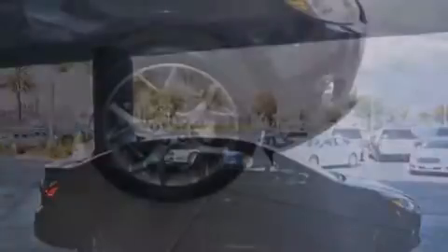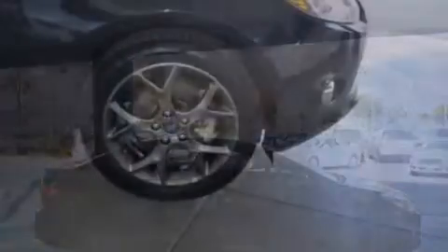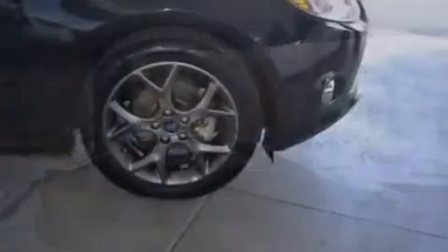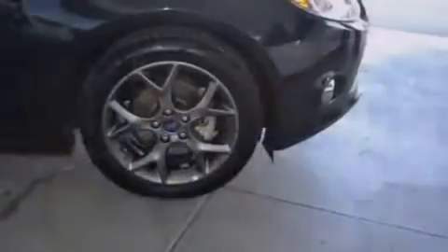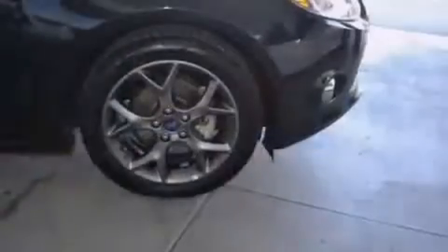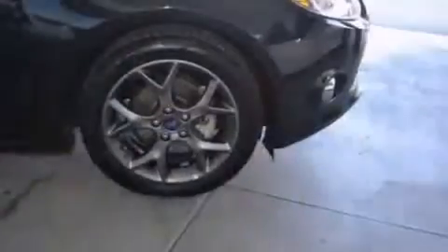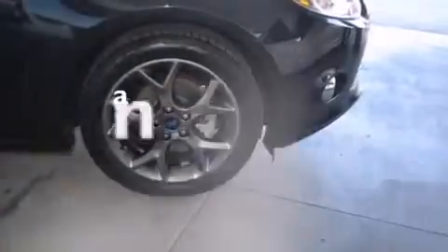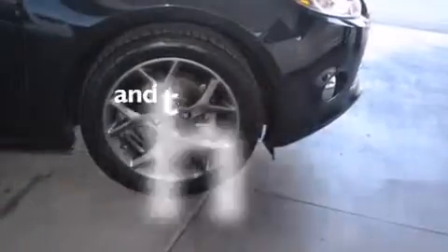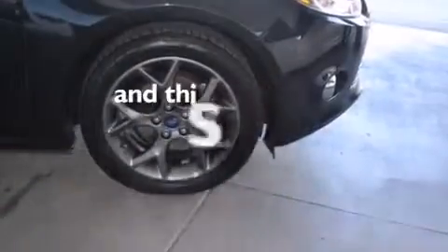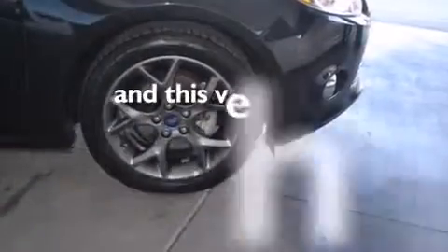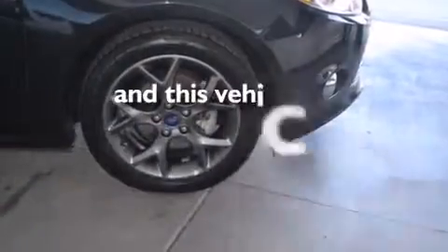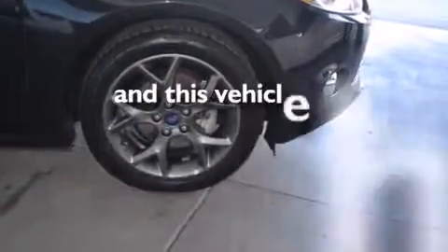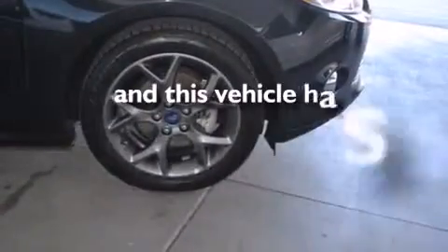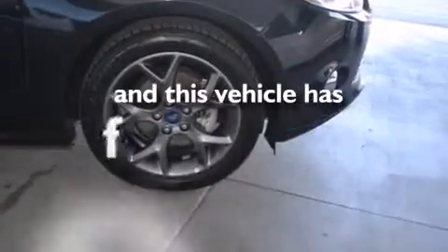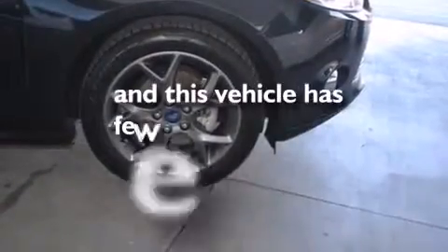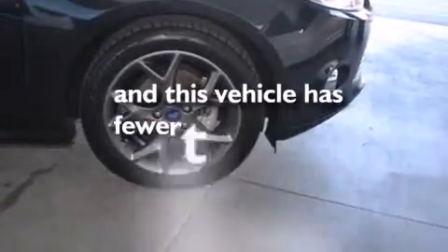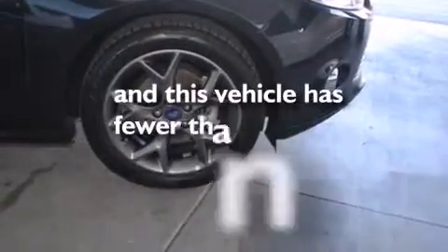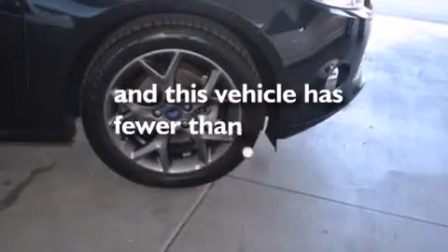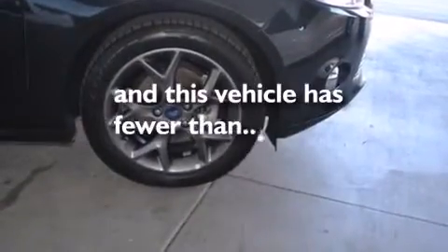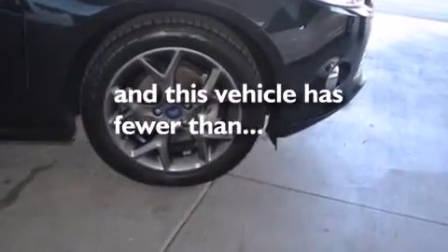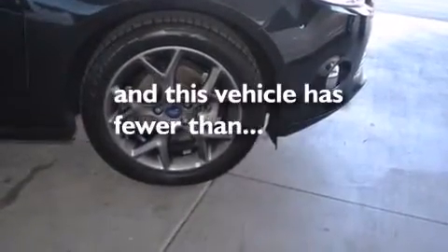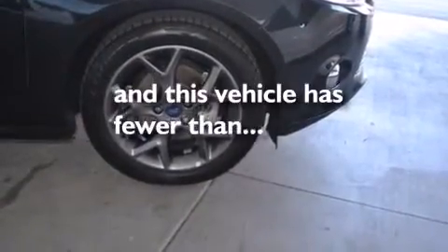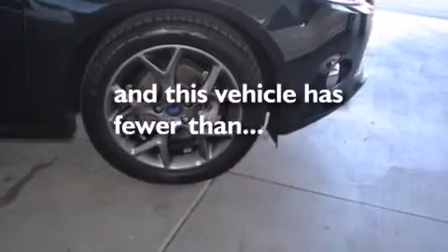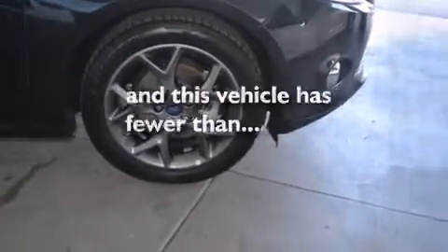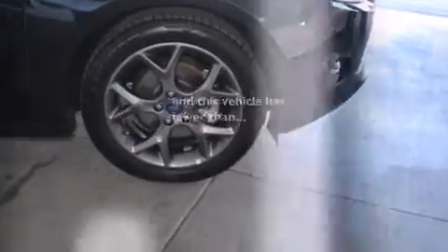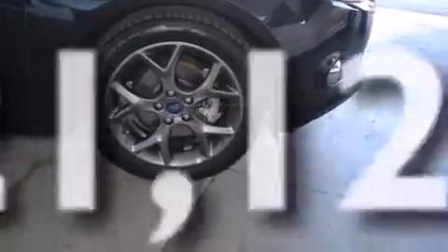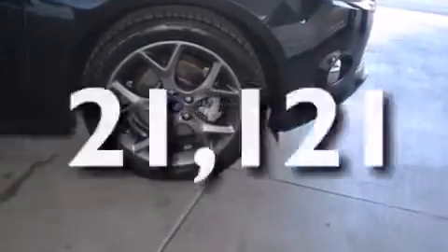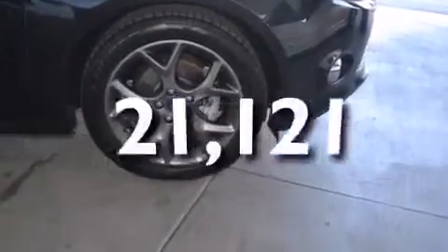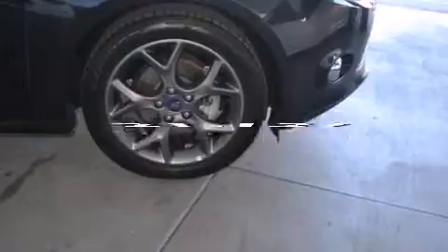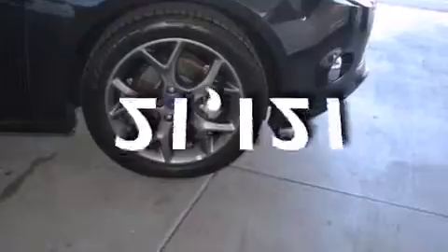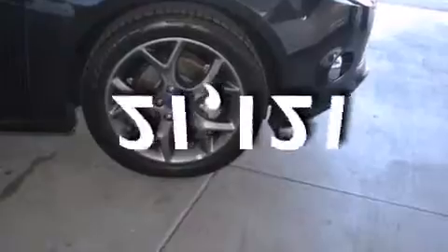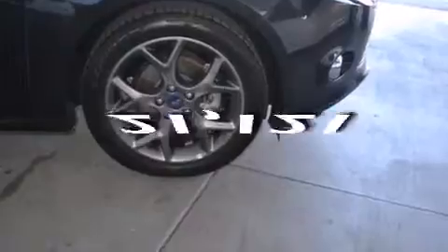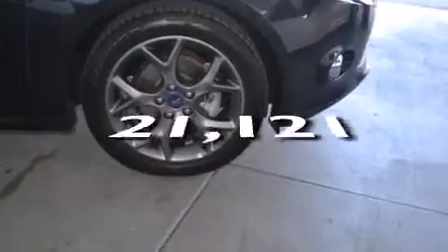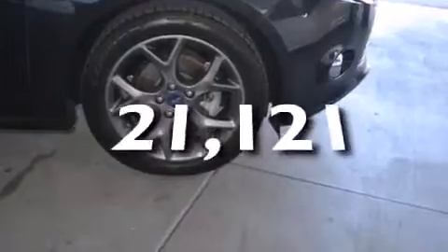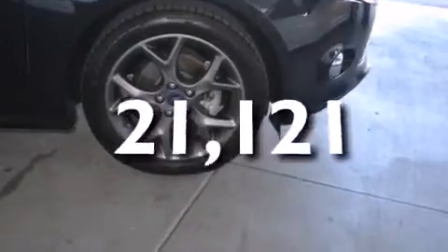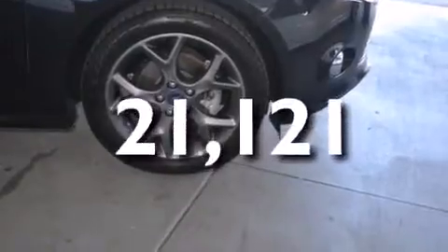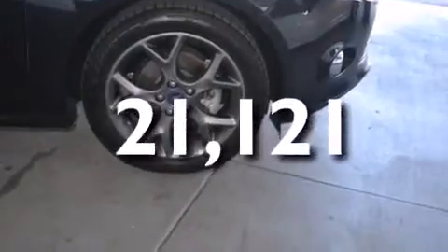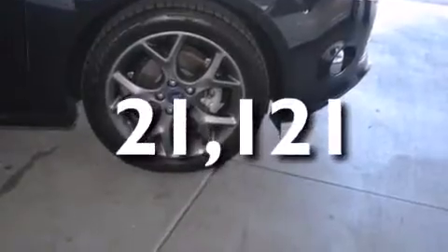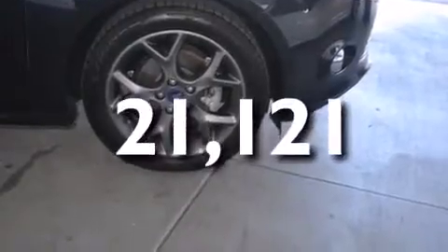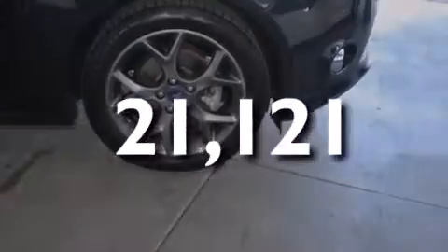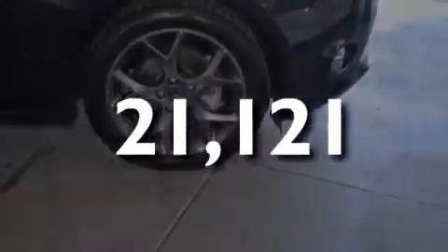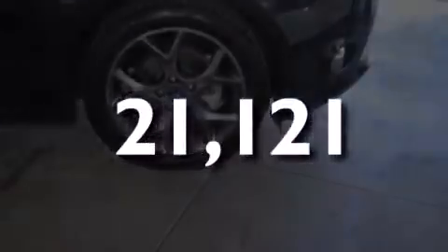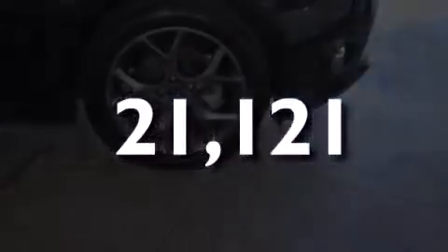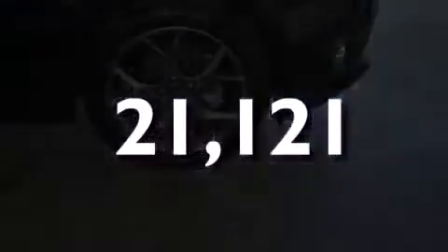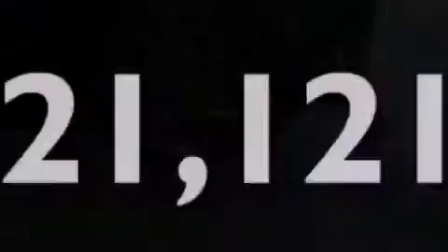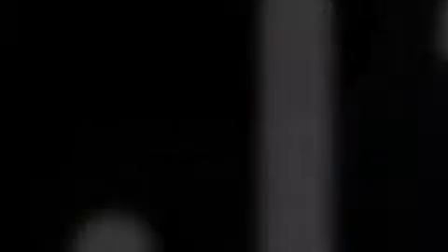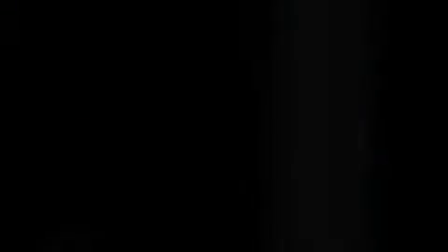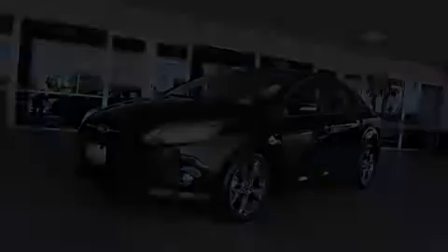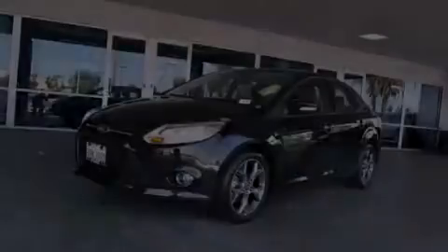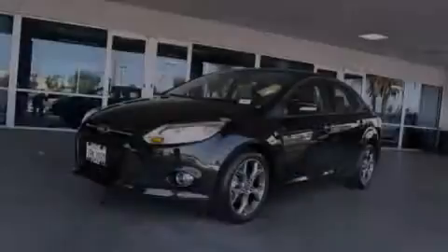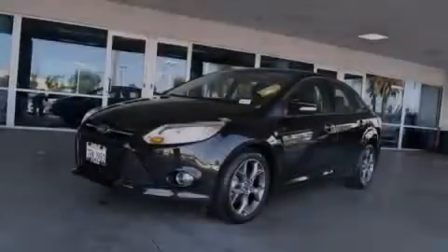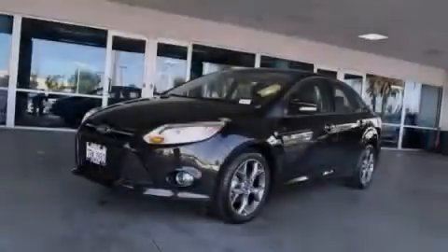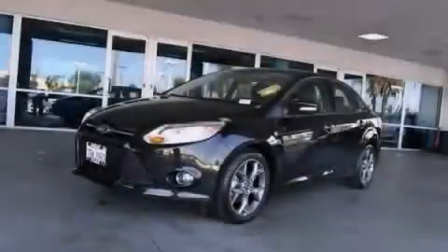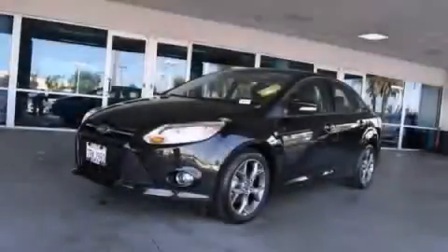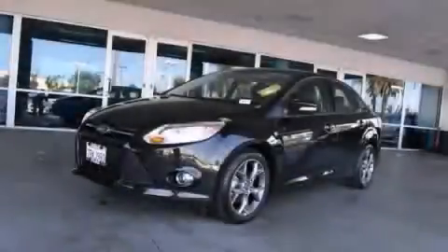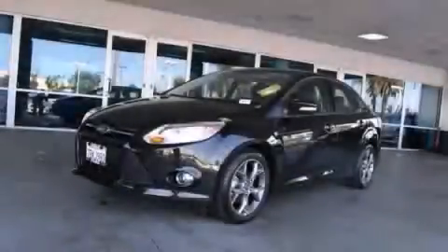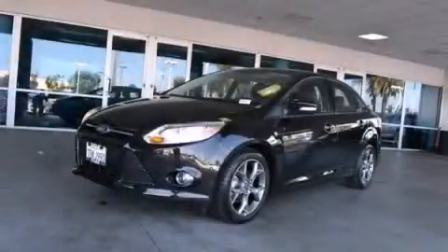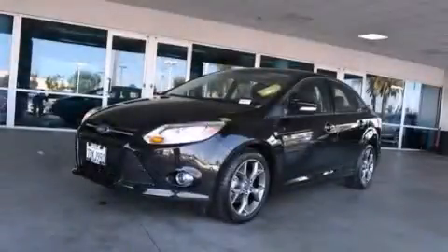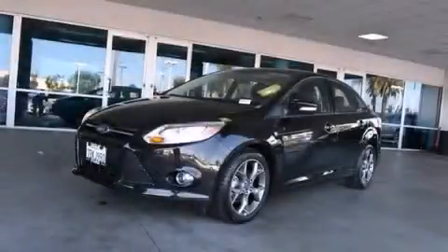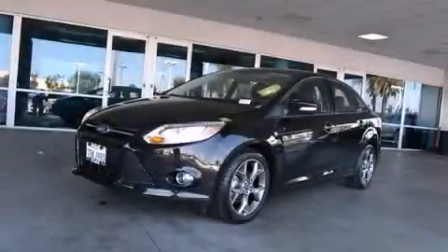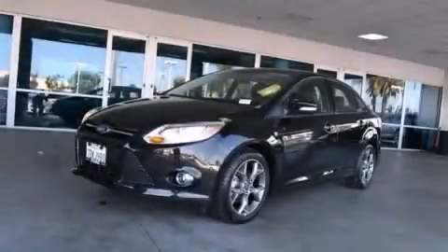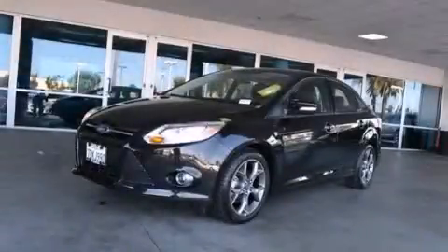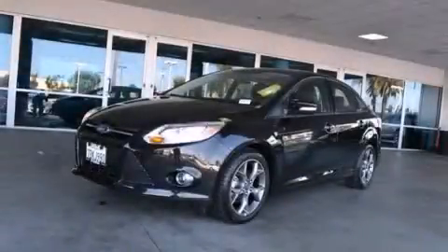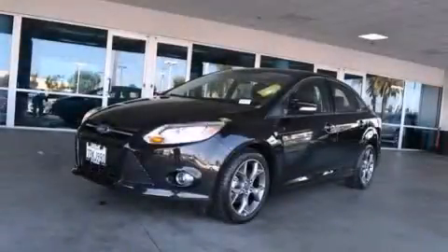And this vehicle has less than 22,000 miles. Call now to find out how you can own this breathtaking vehicle.